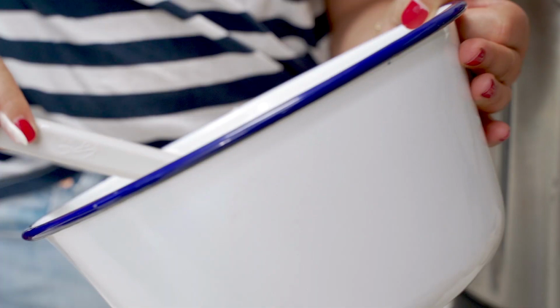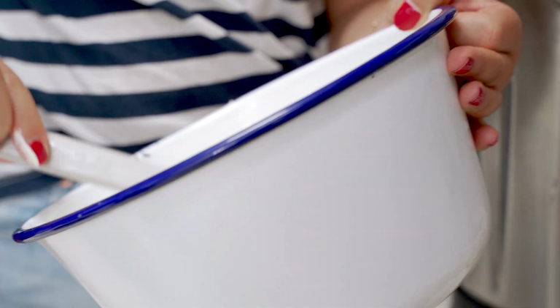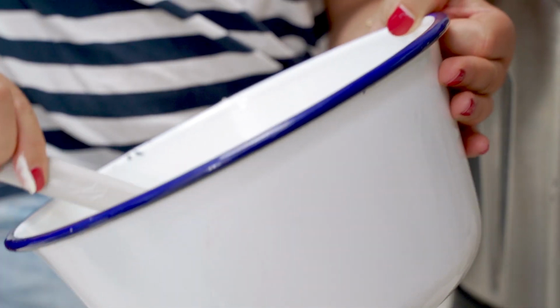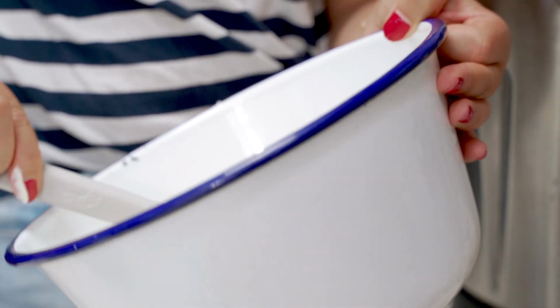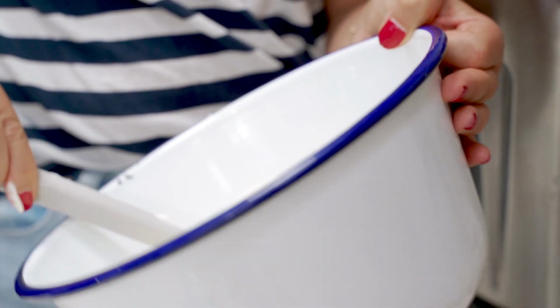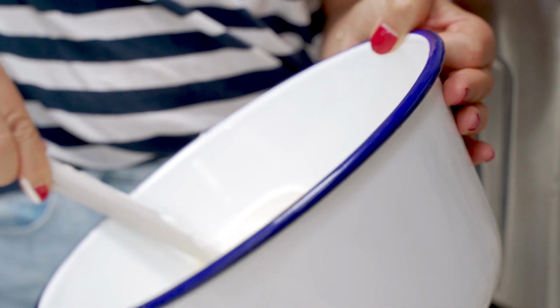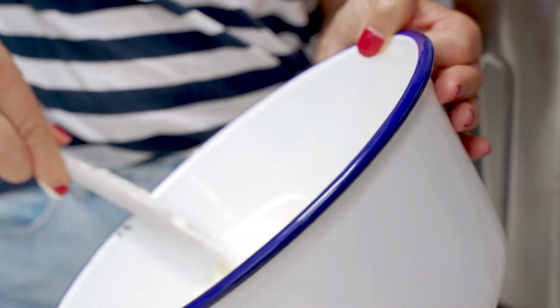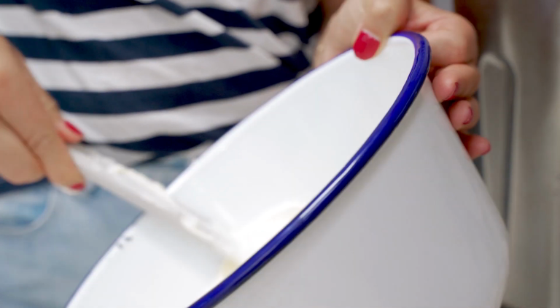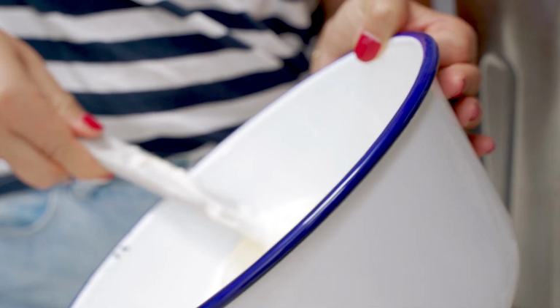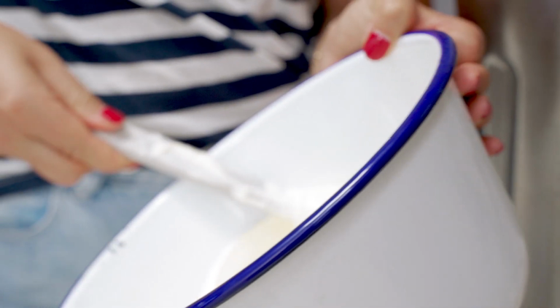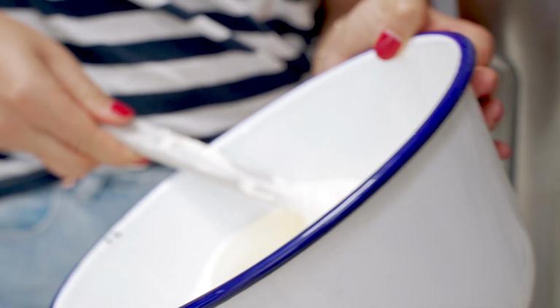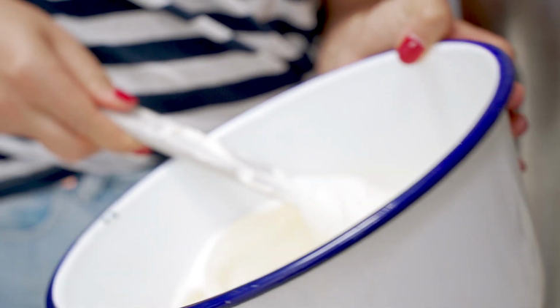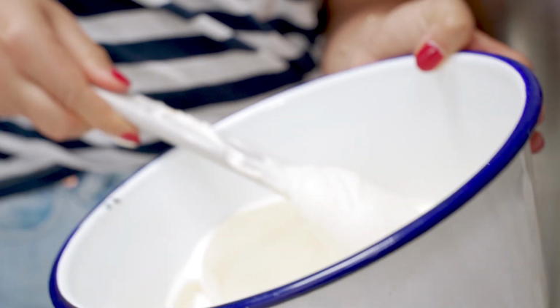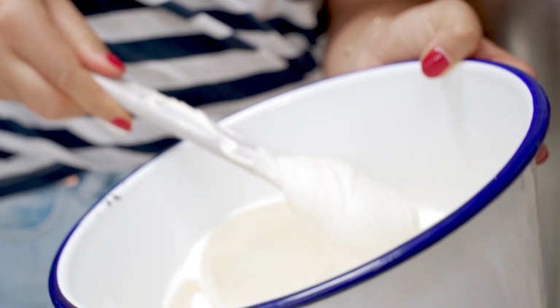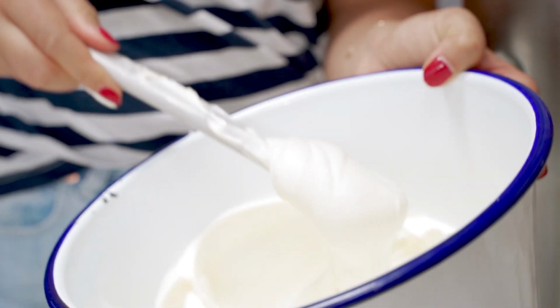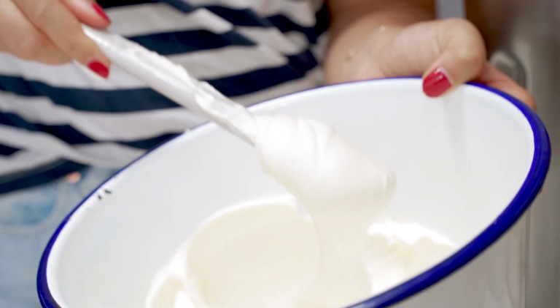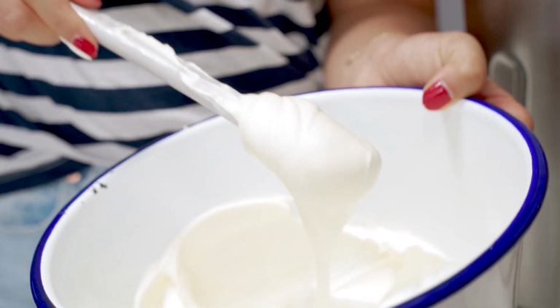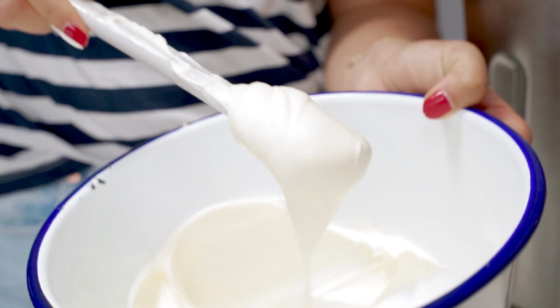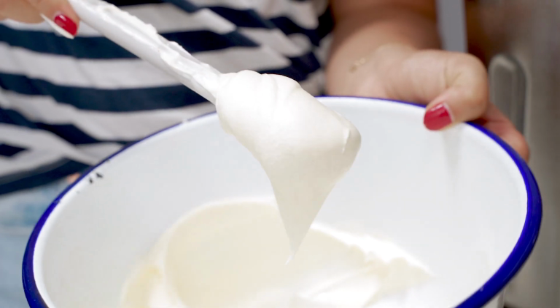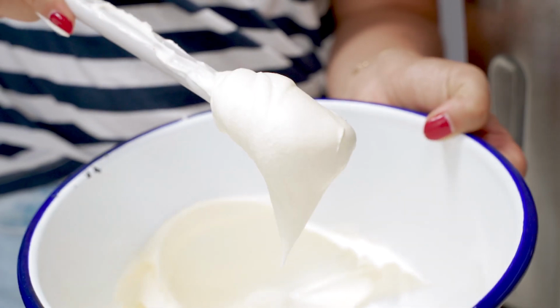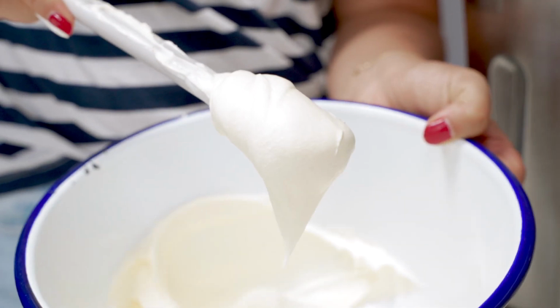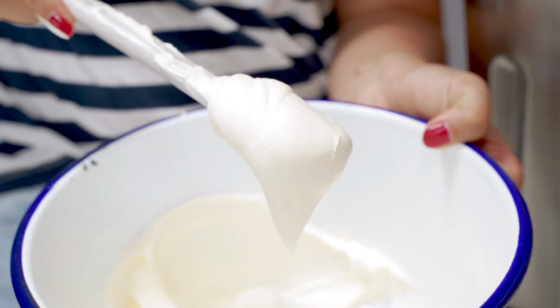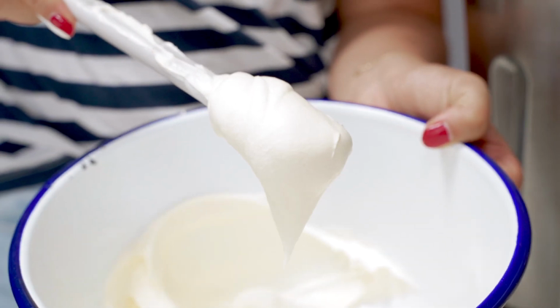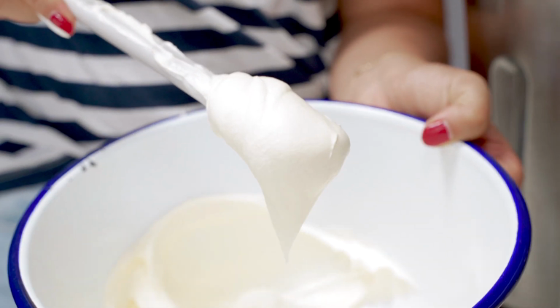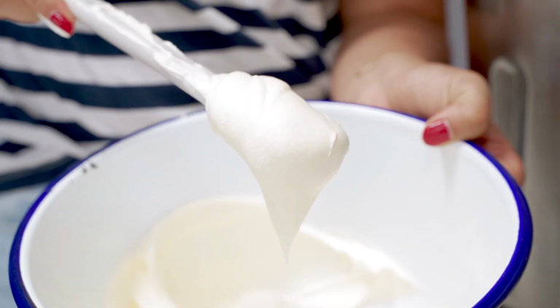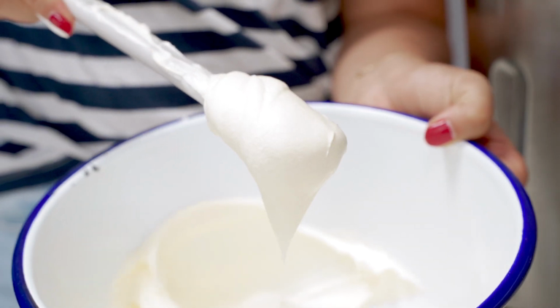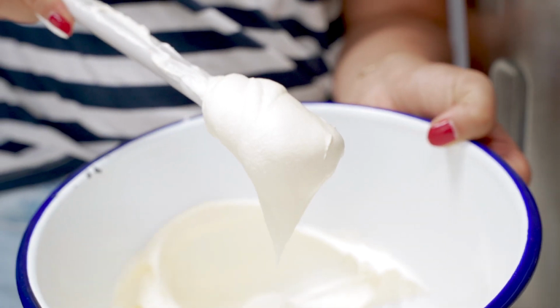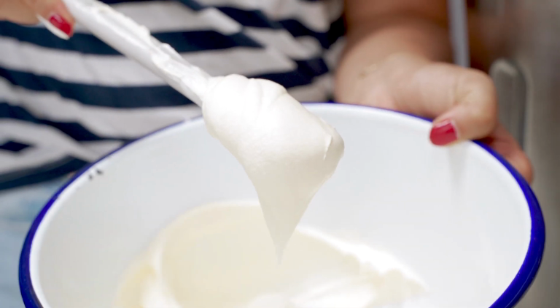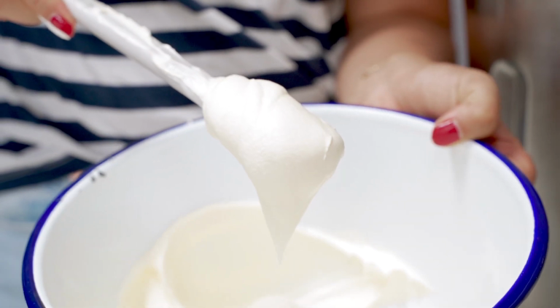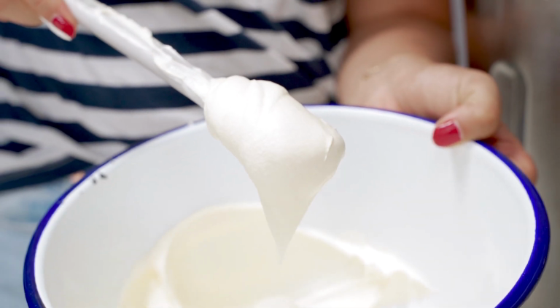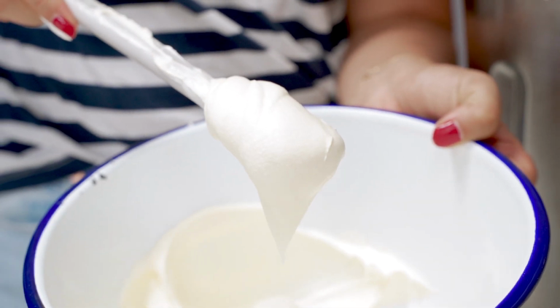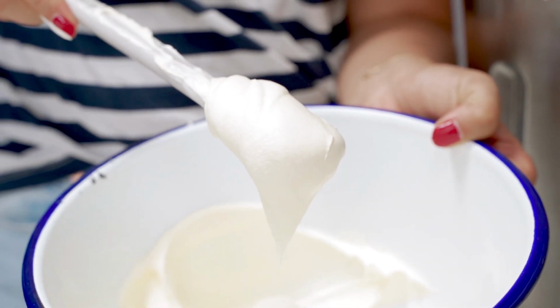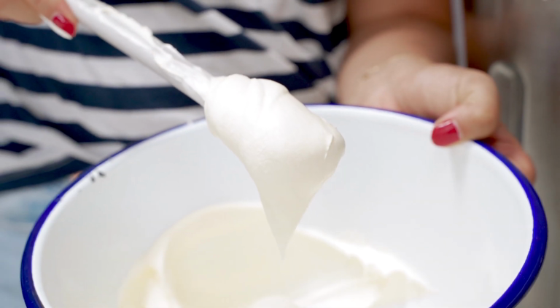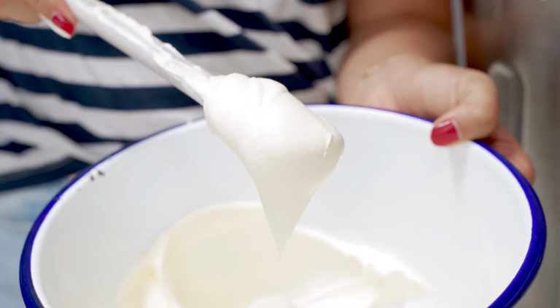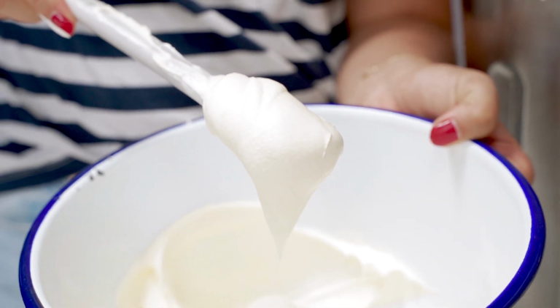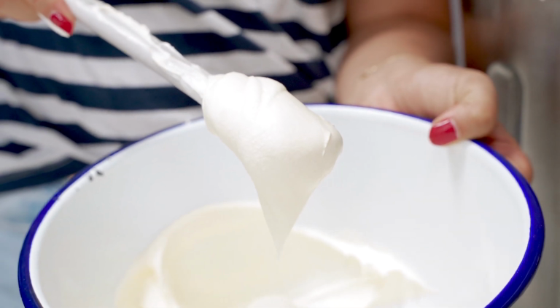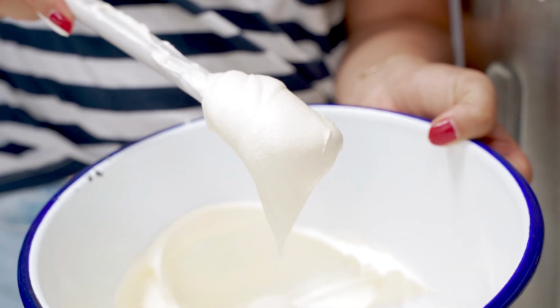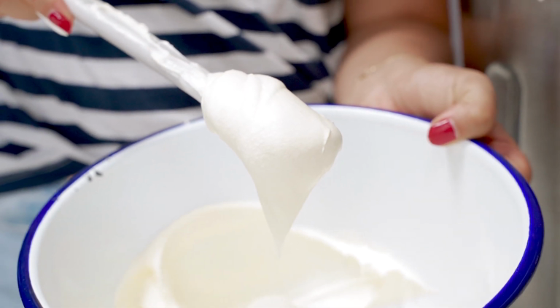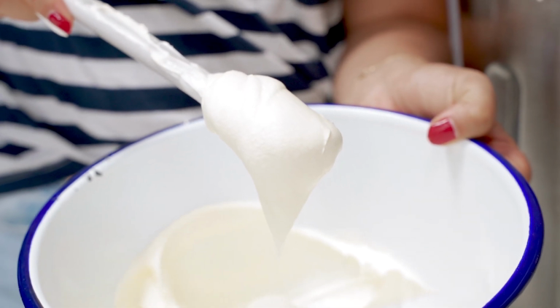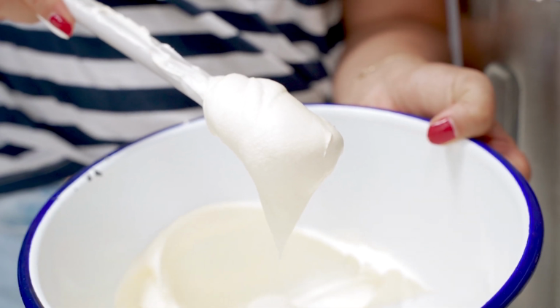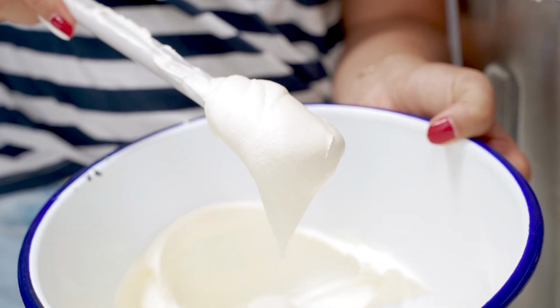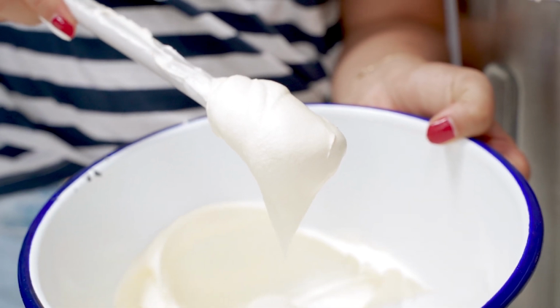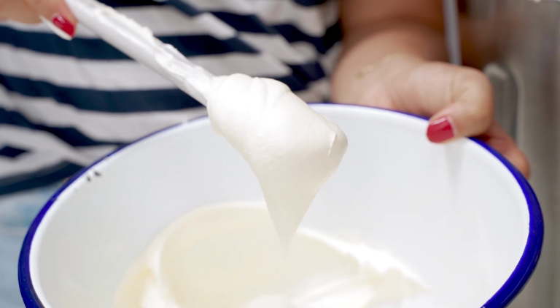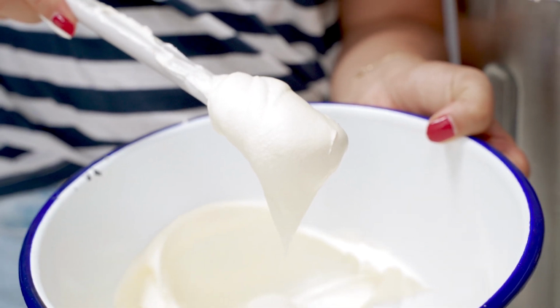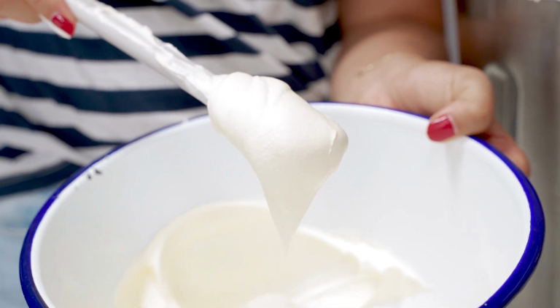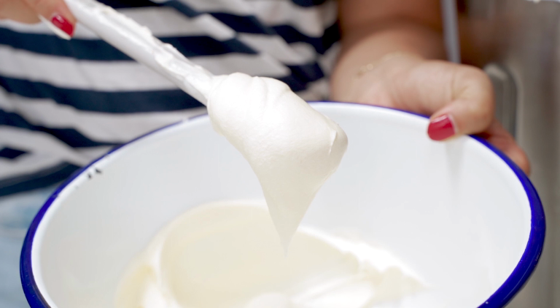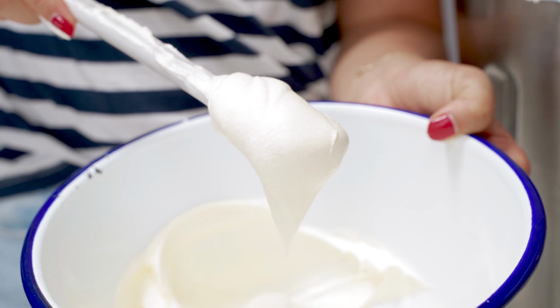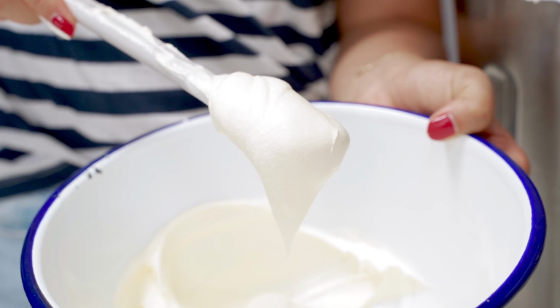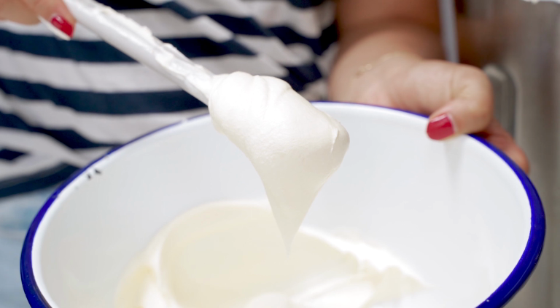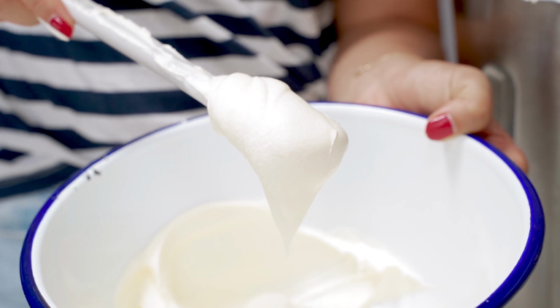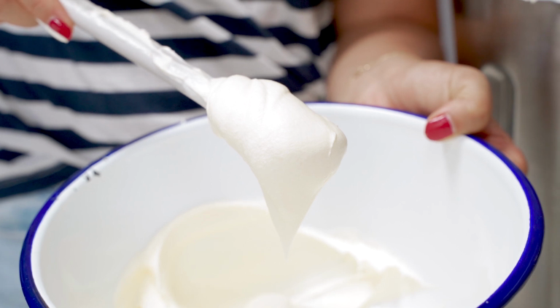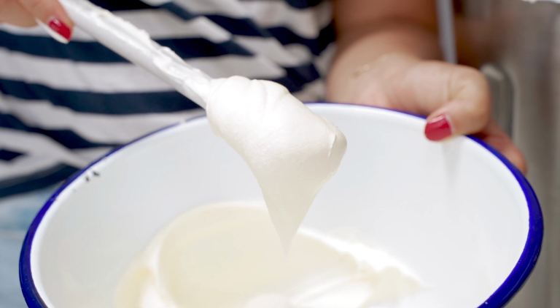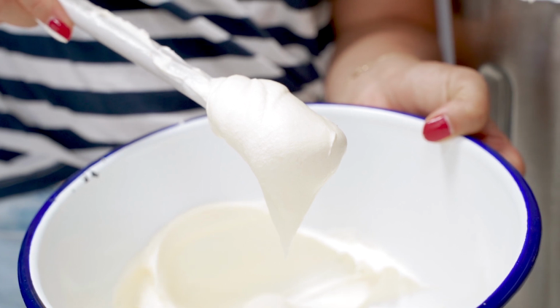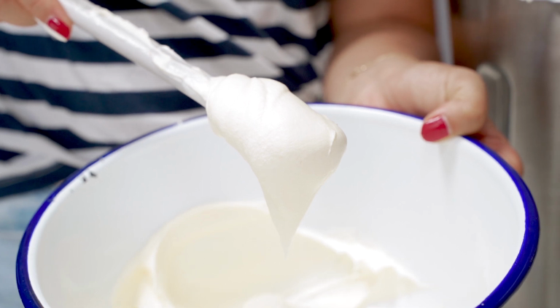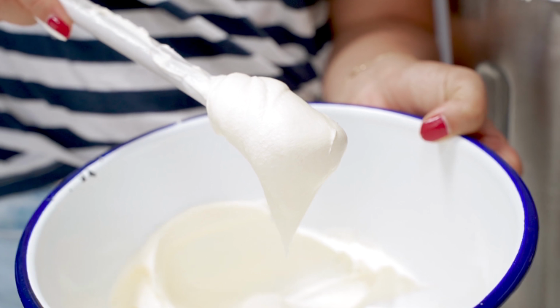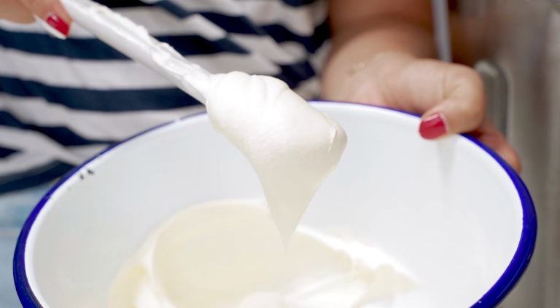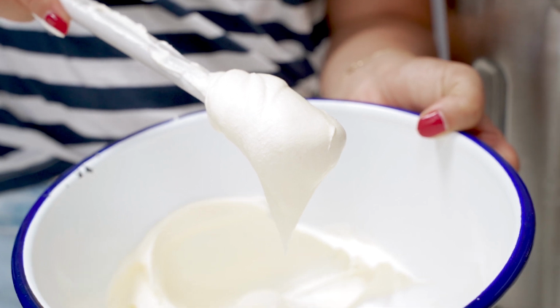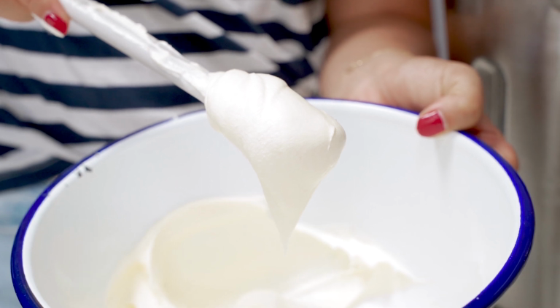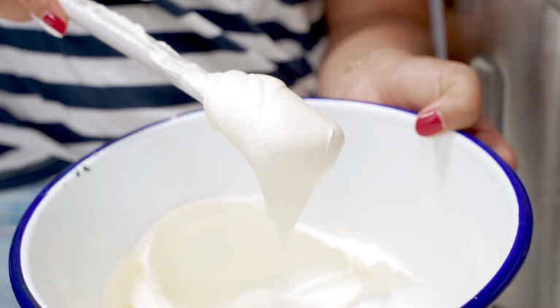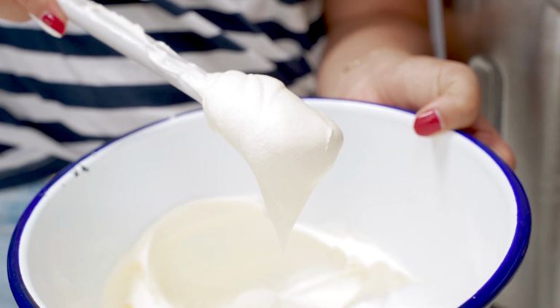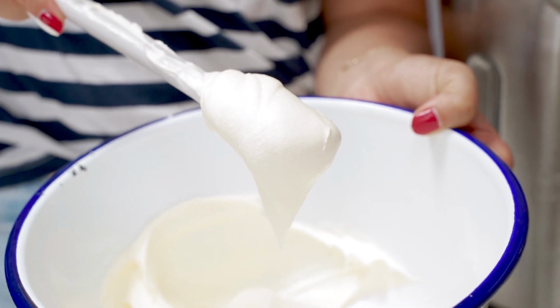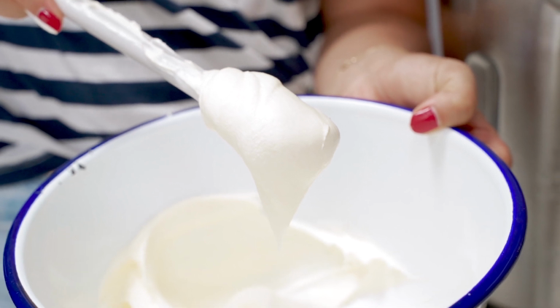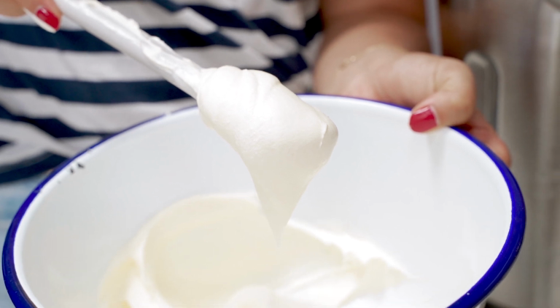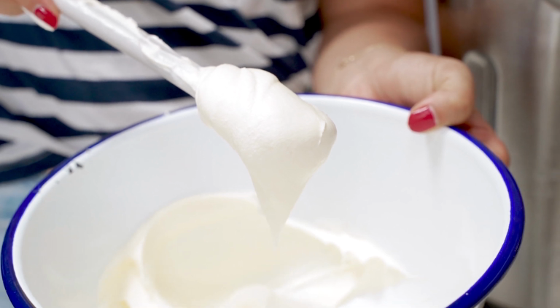Put the whipped cream into a mixing bowl and set it aside in the fridge. We're going to fold through our chocolate mix a bit later.